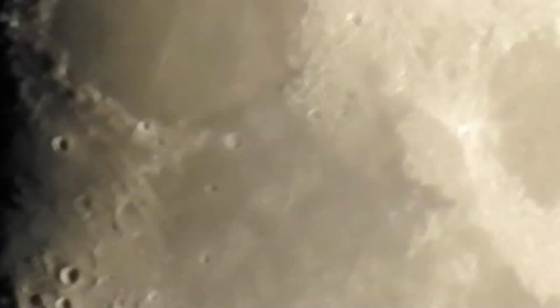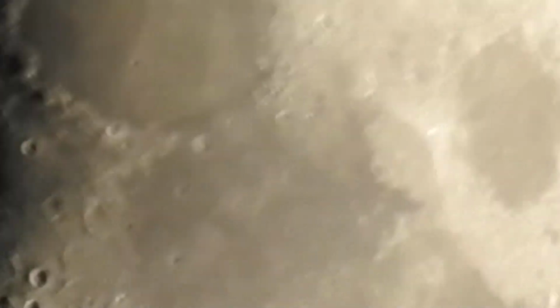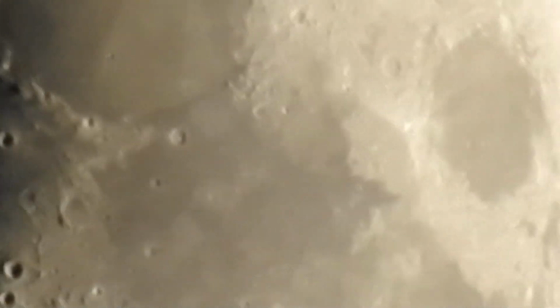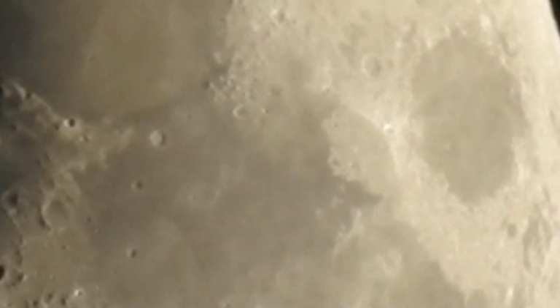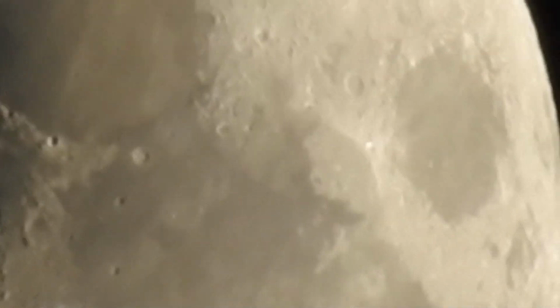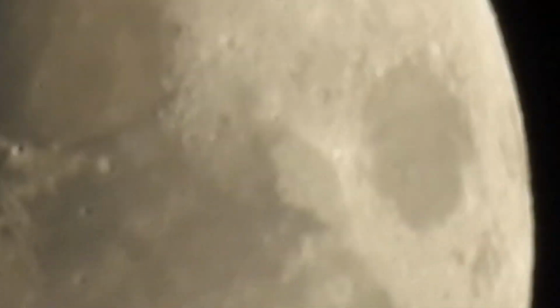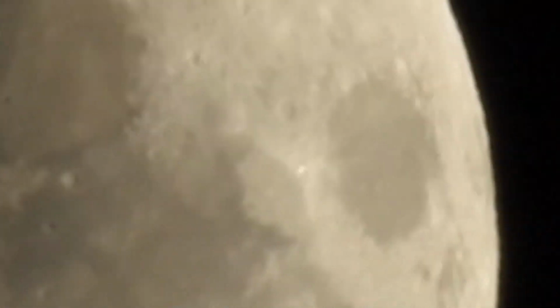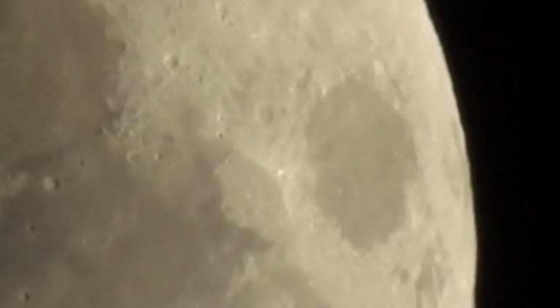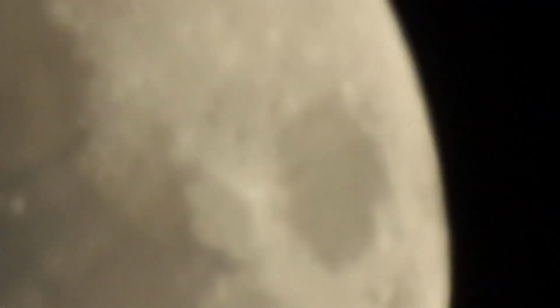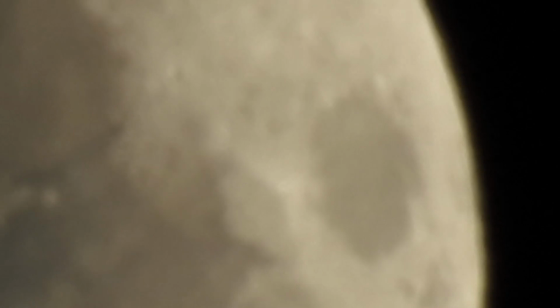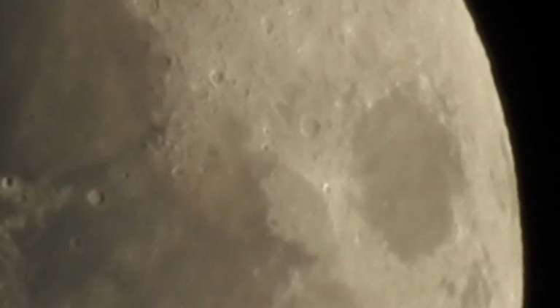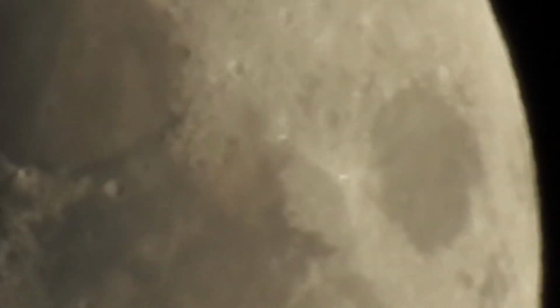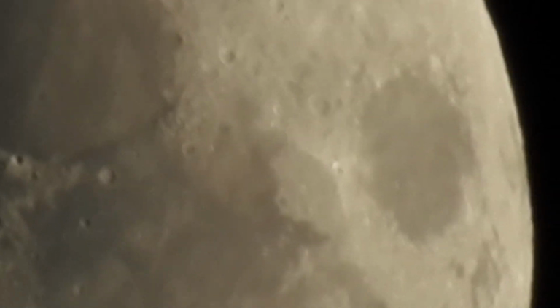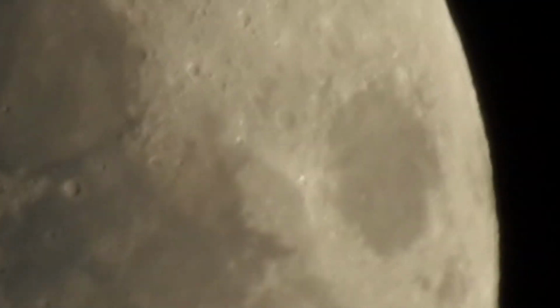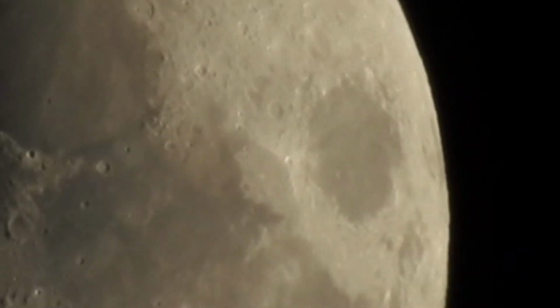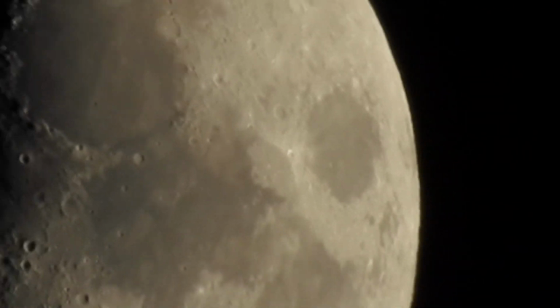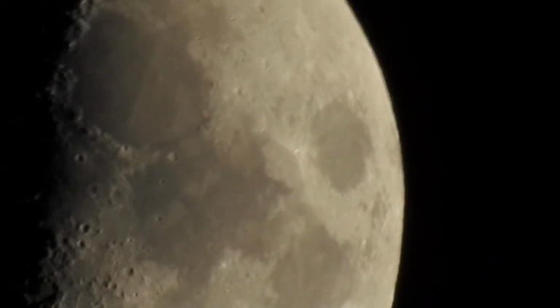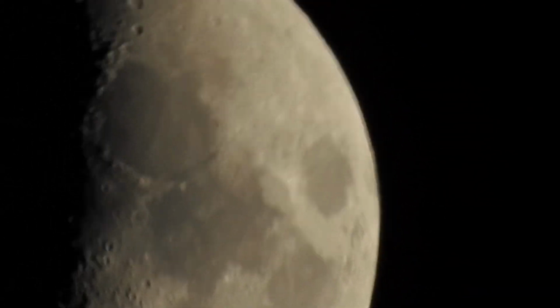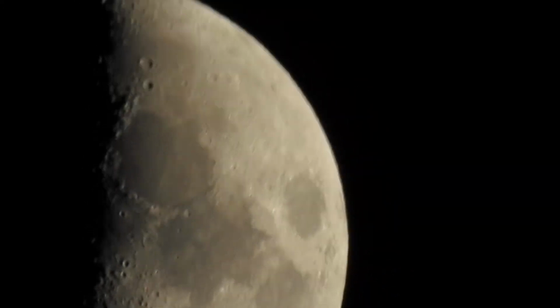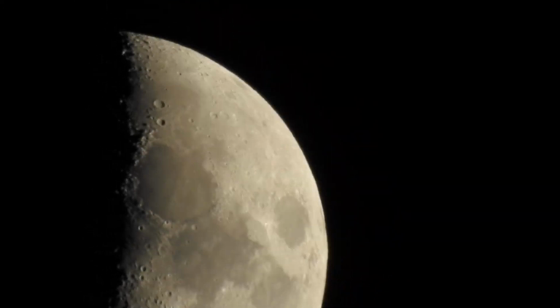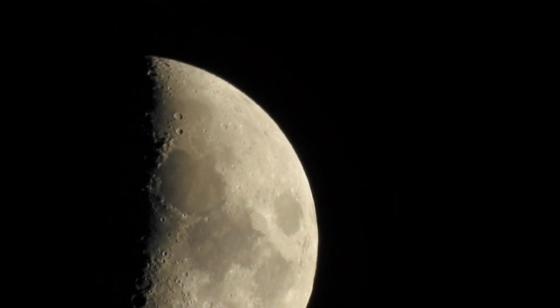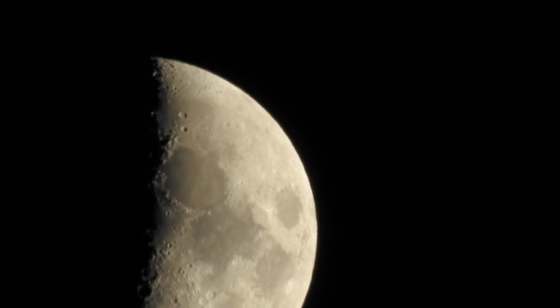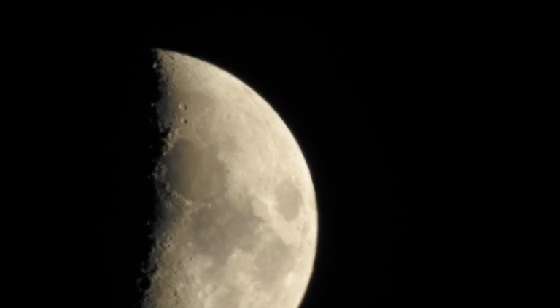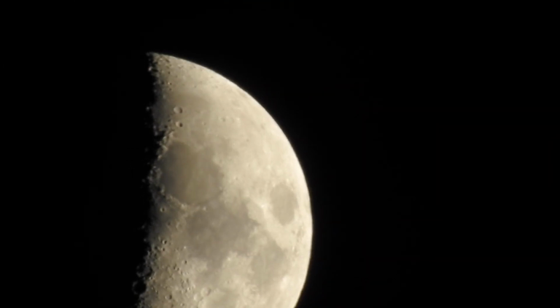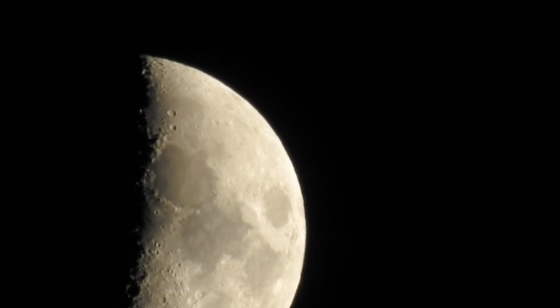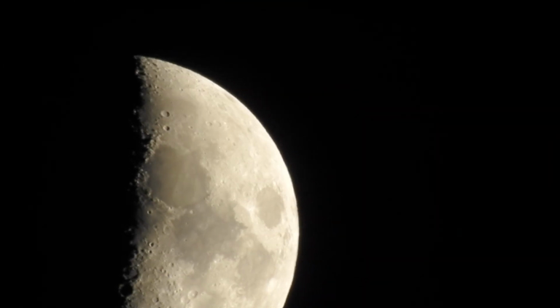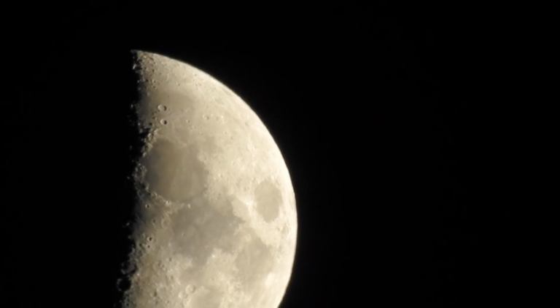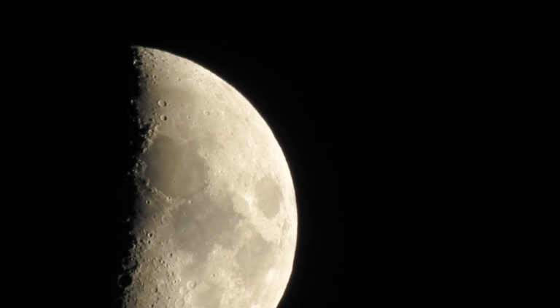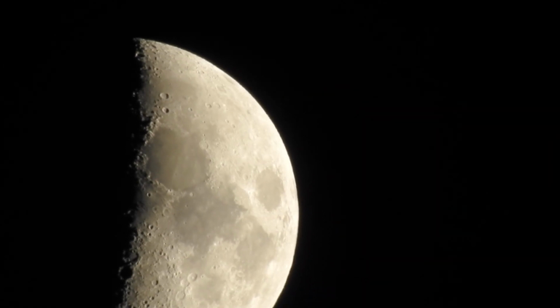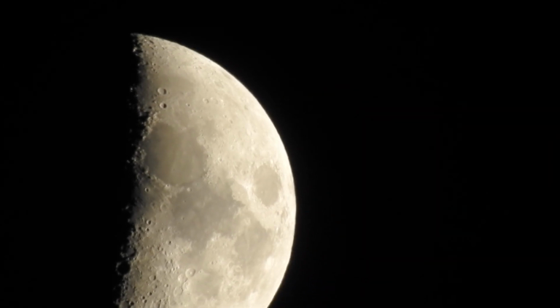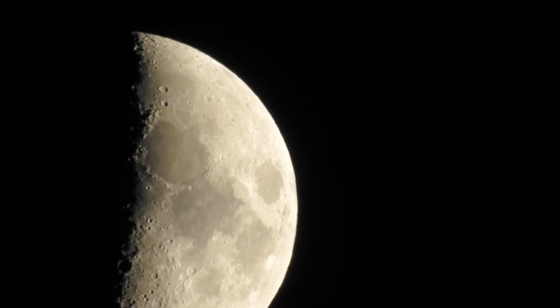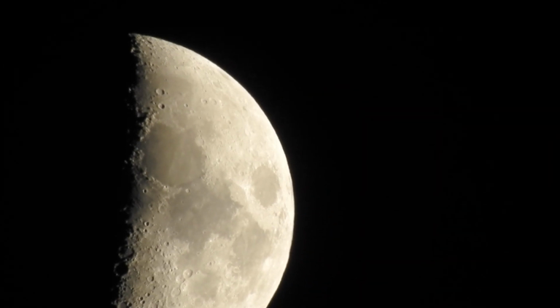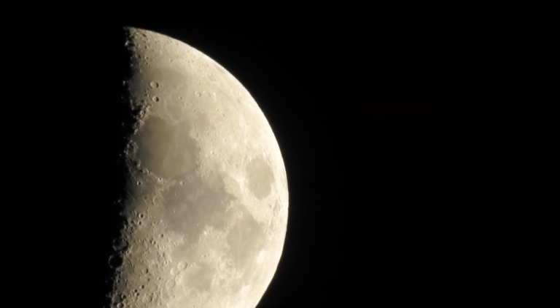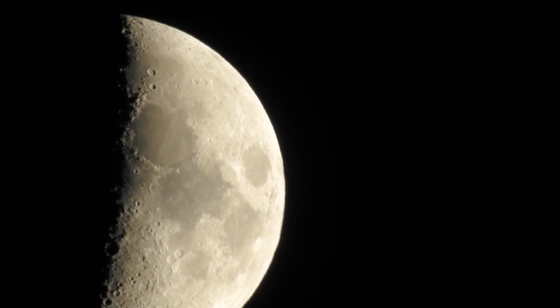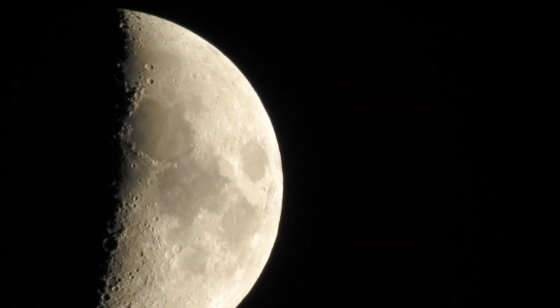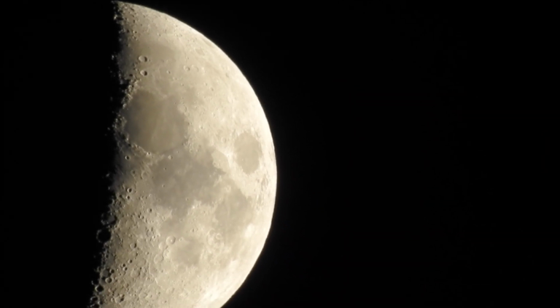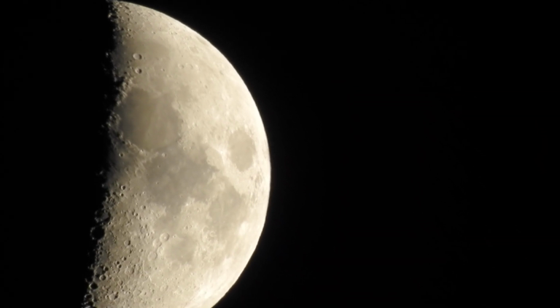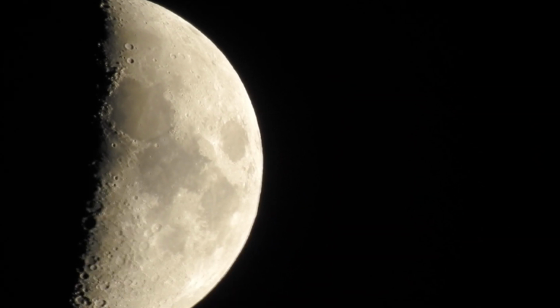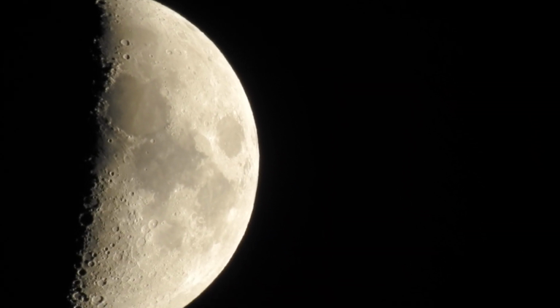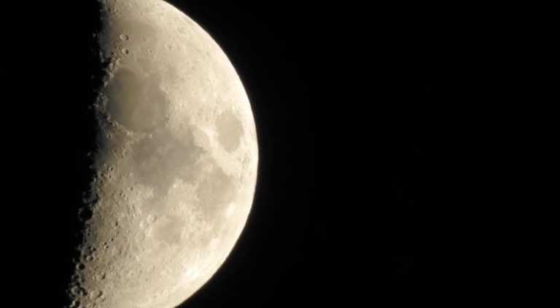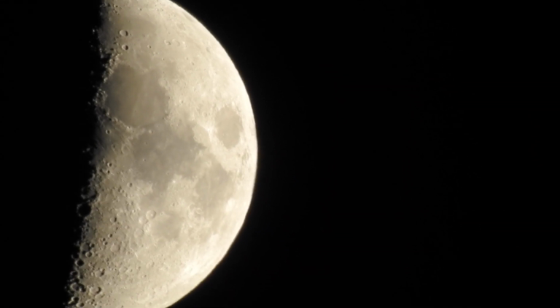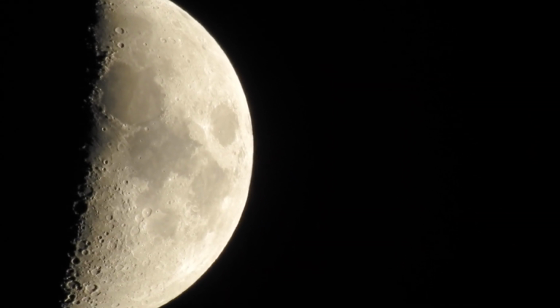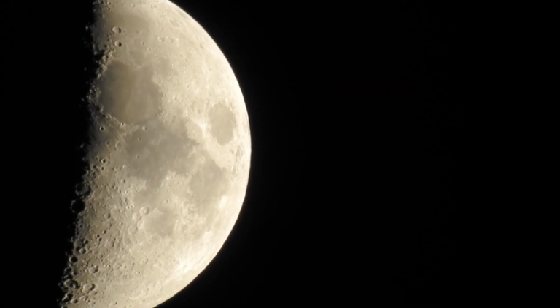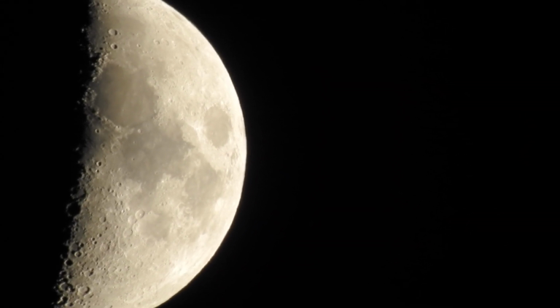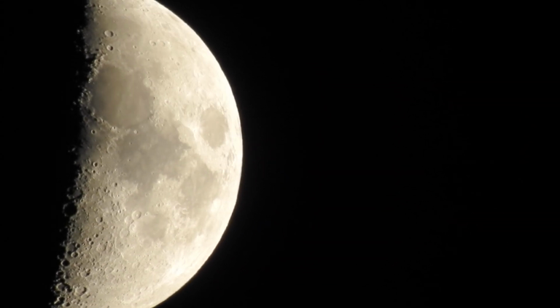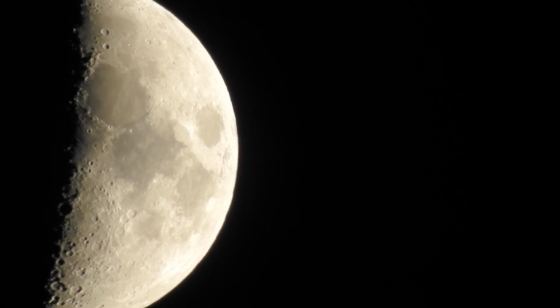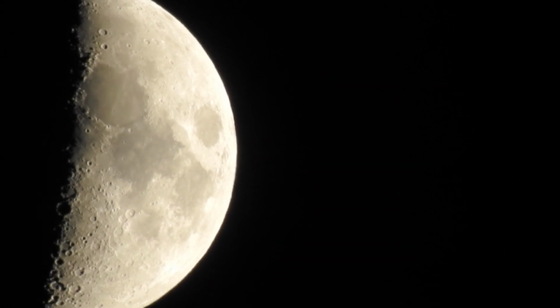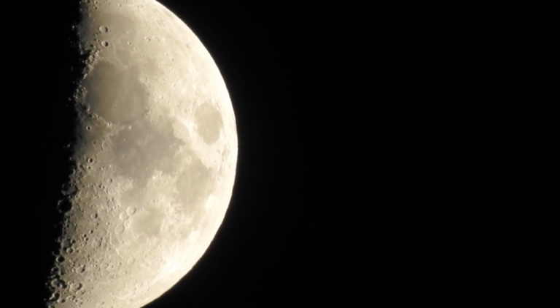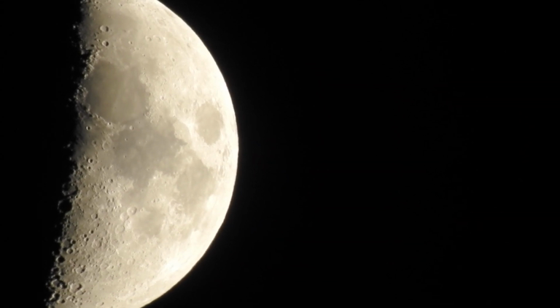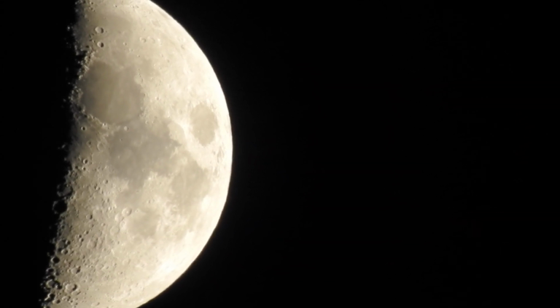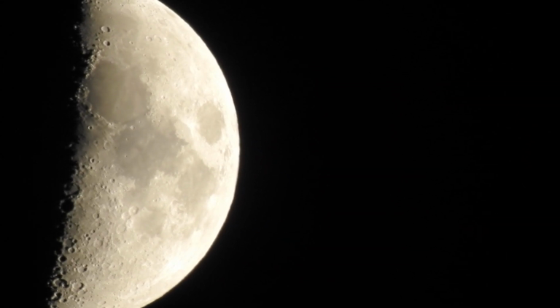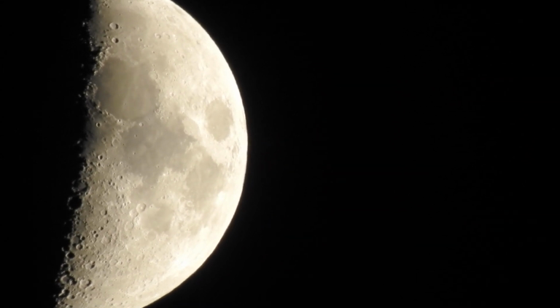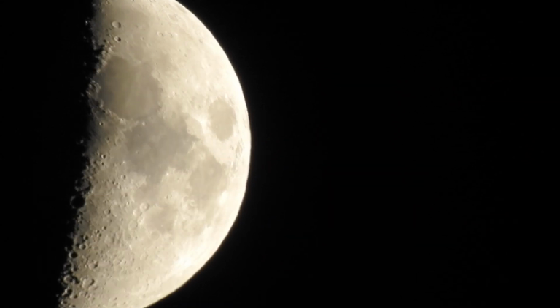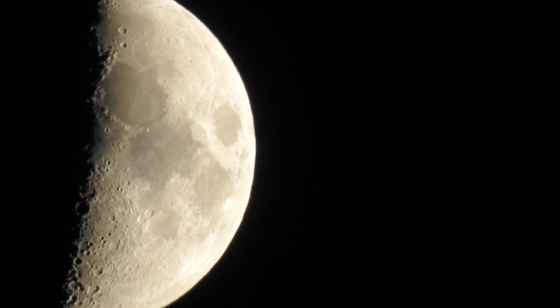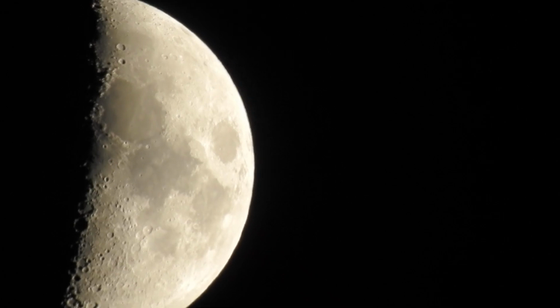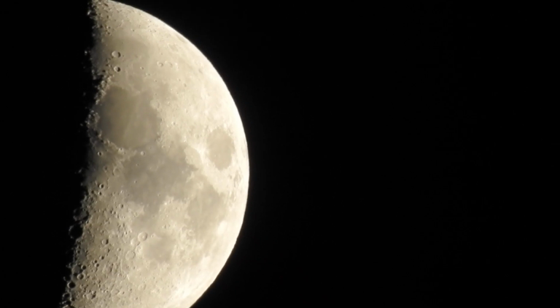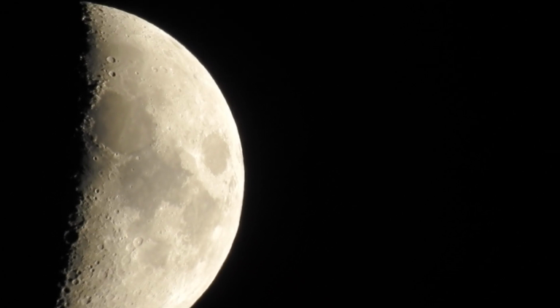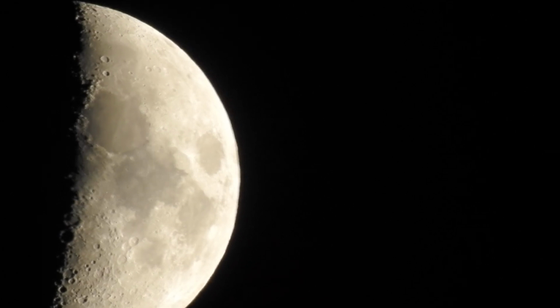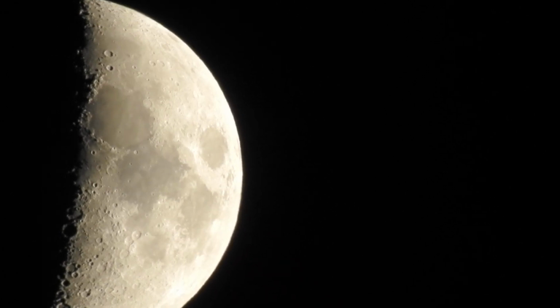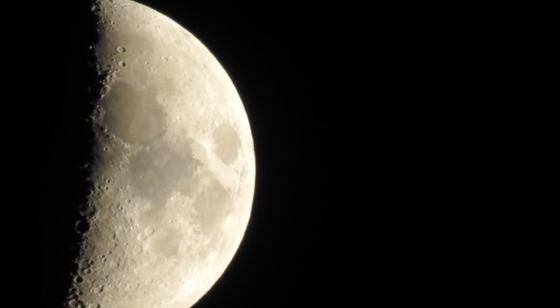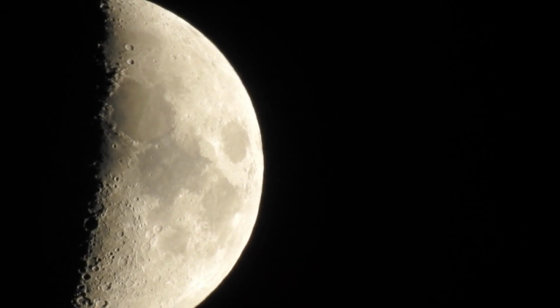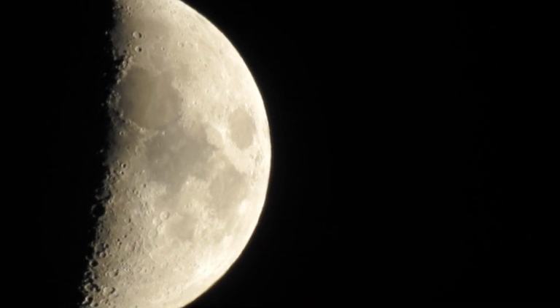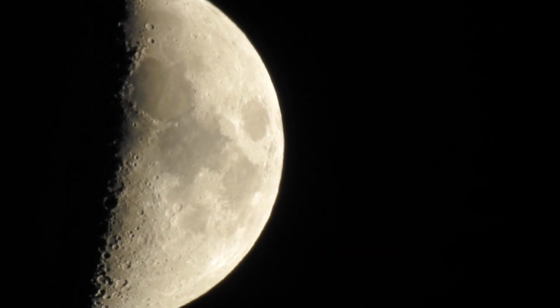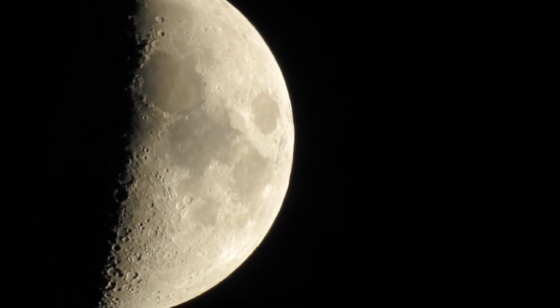Alright, hope everyone's having a good night. That's my current view of the moon — see you guys a little bit later.